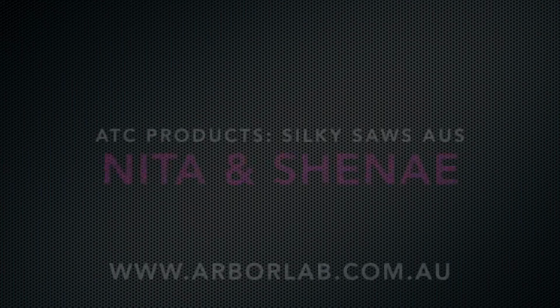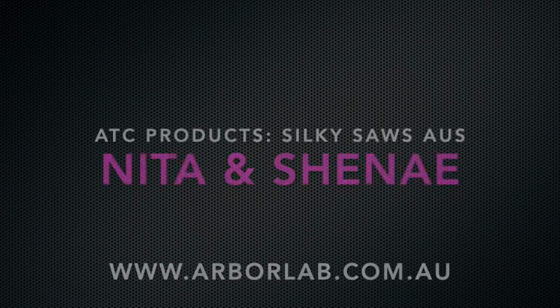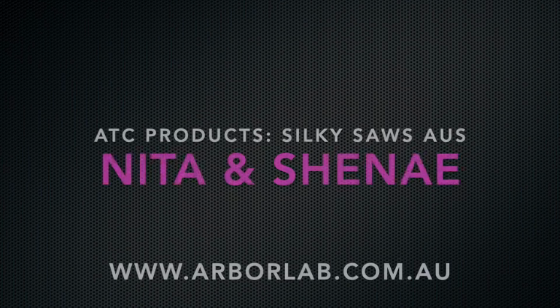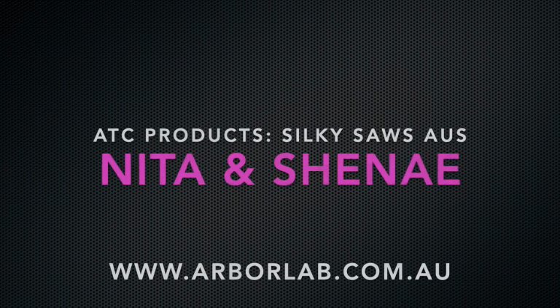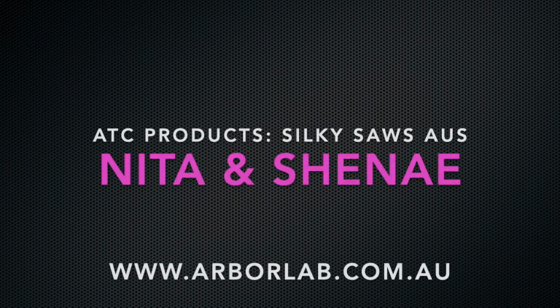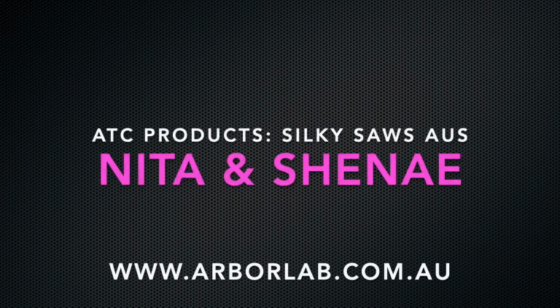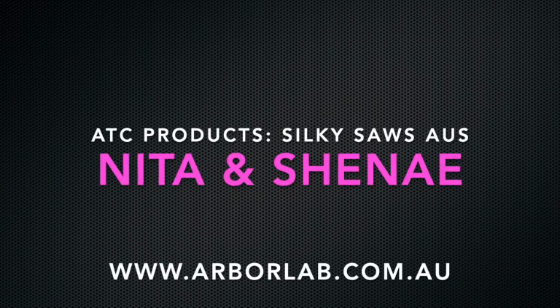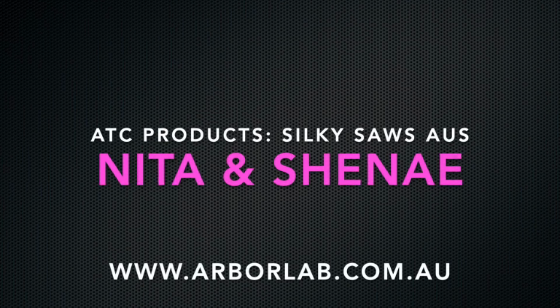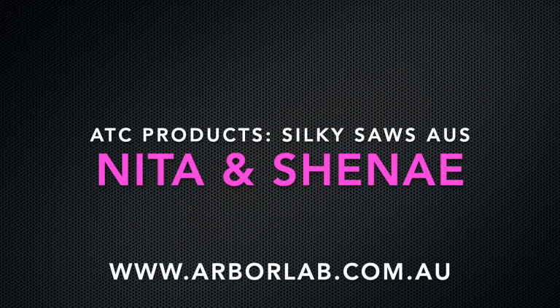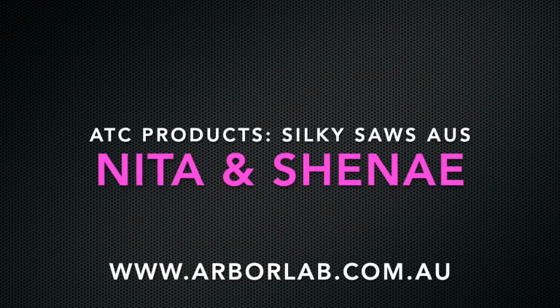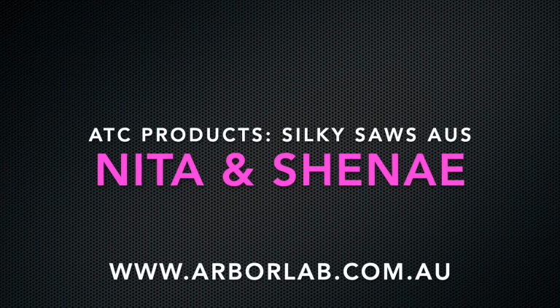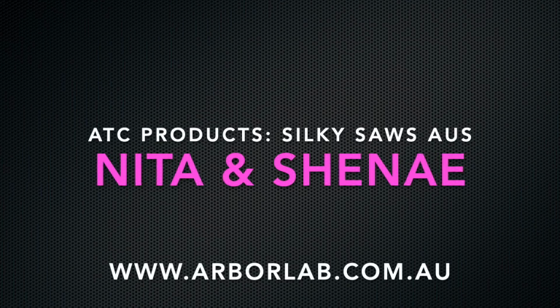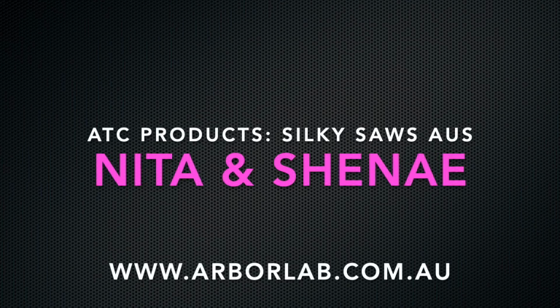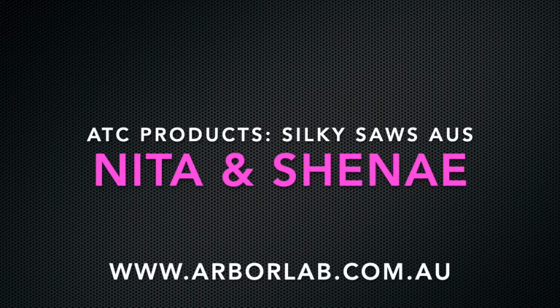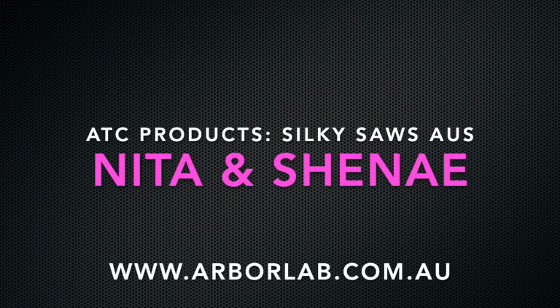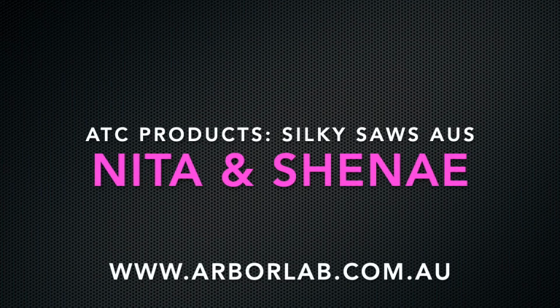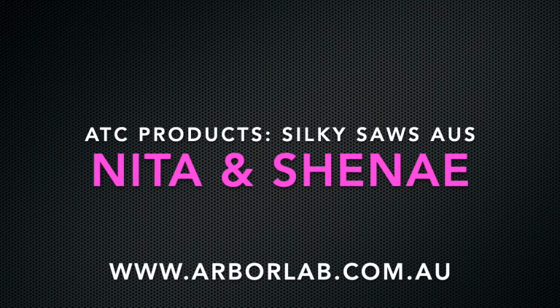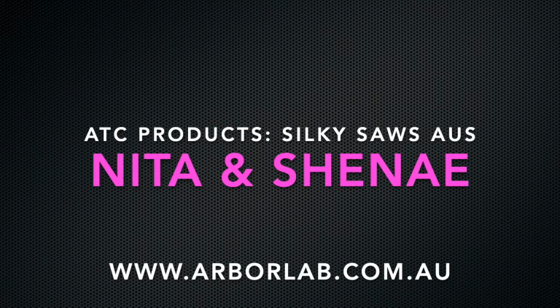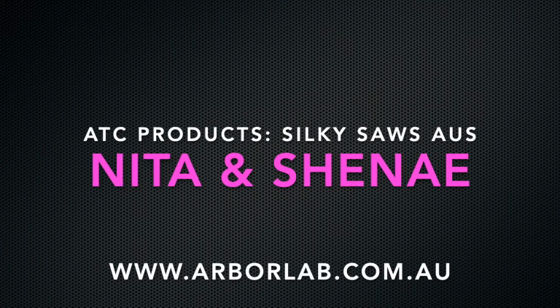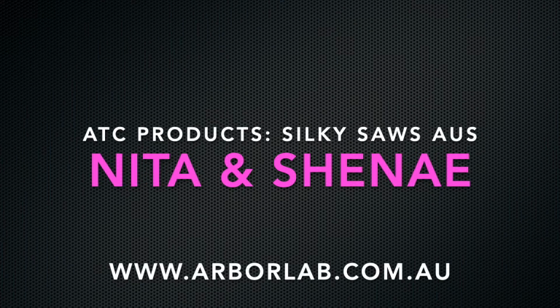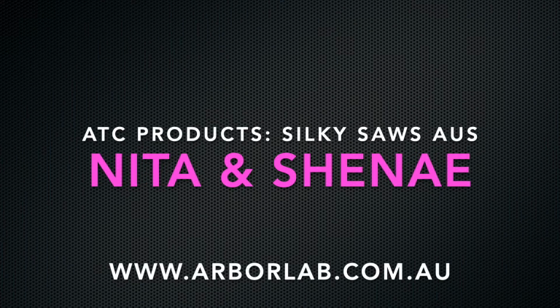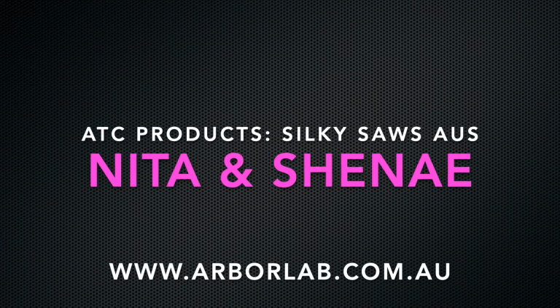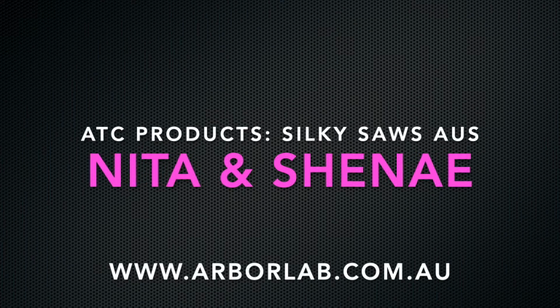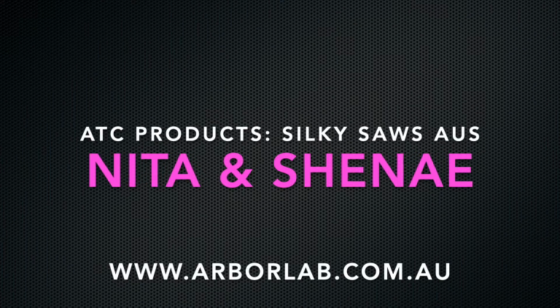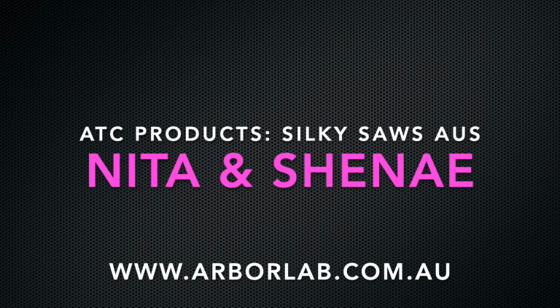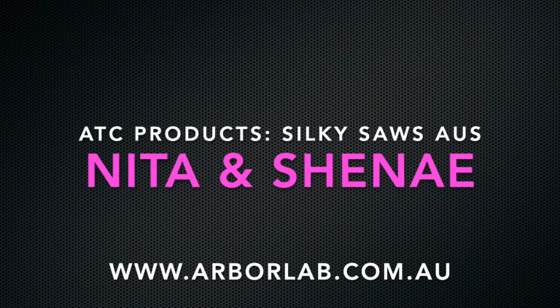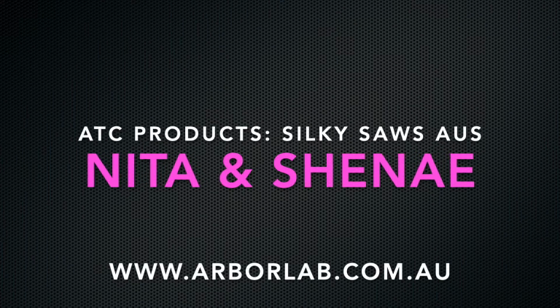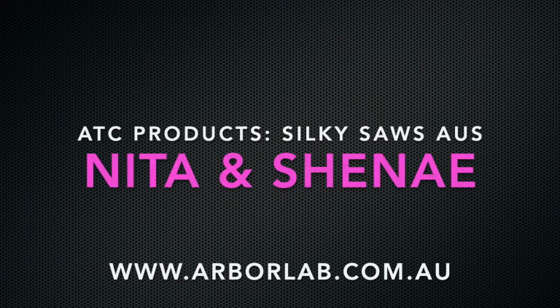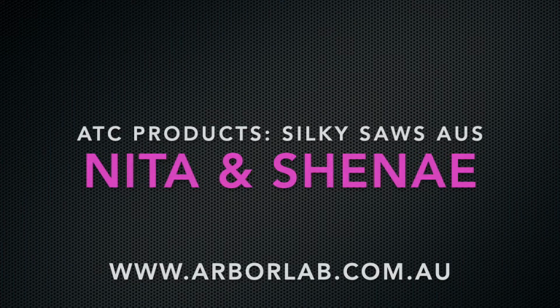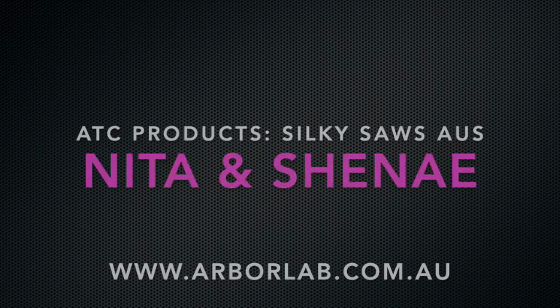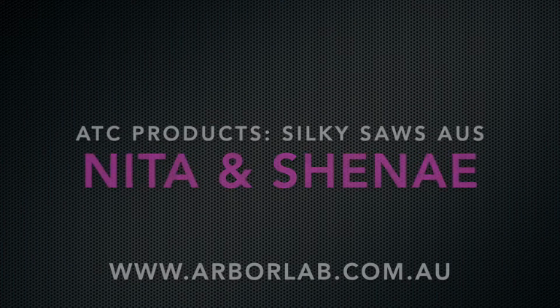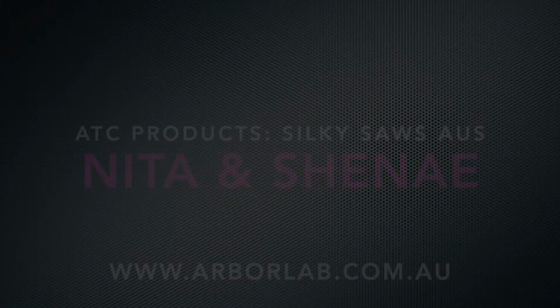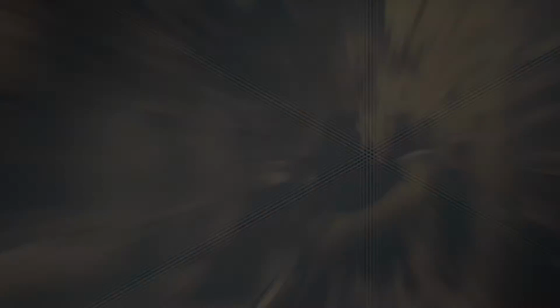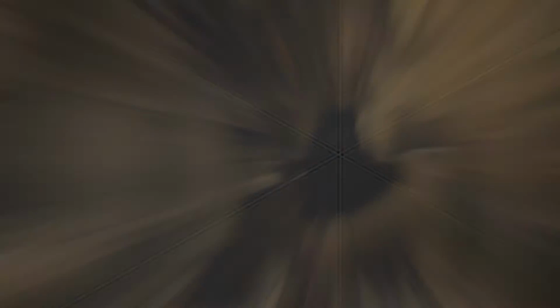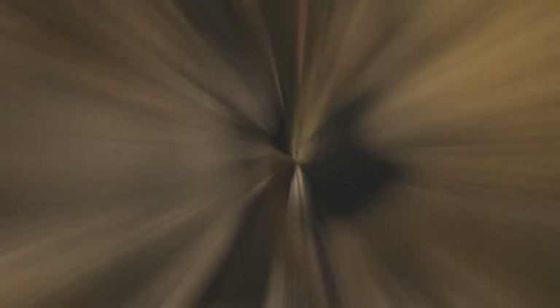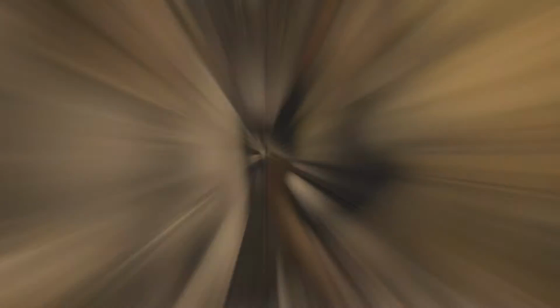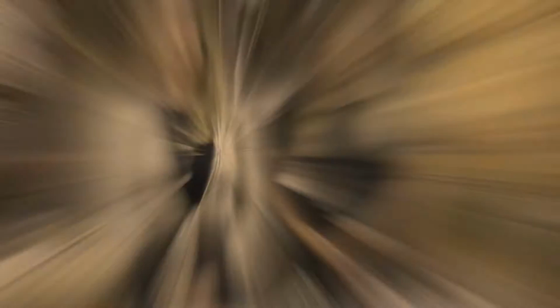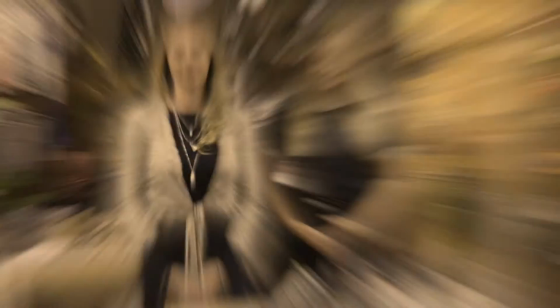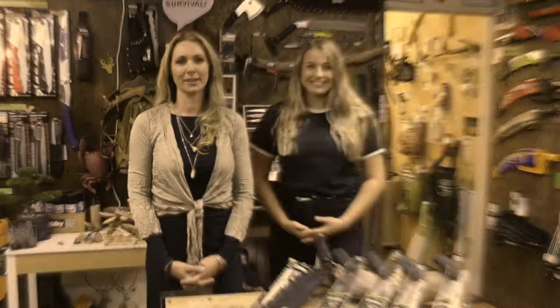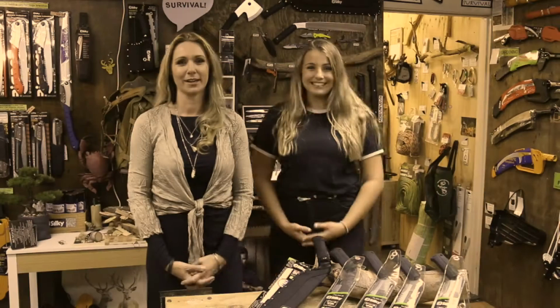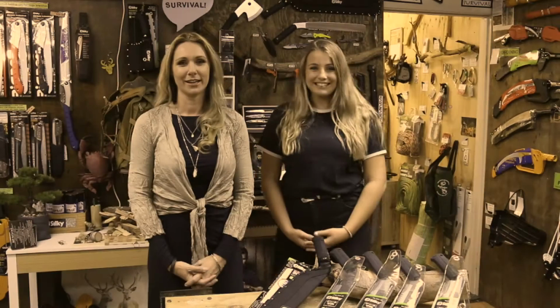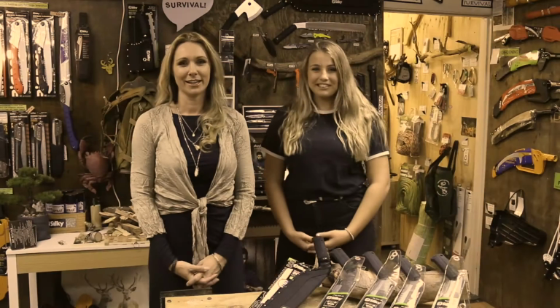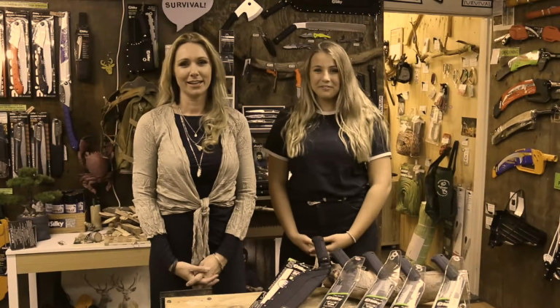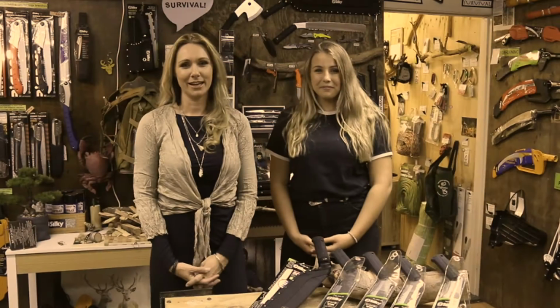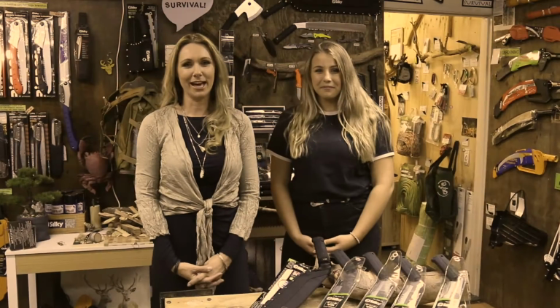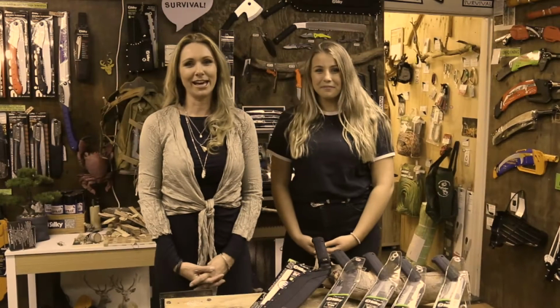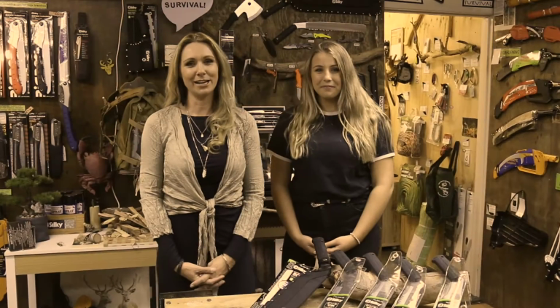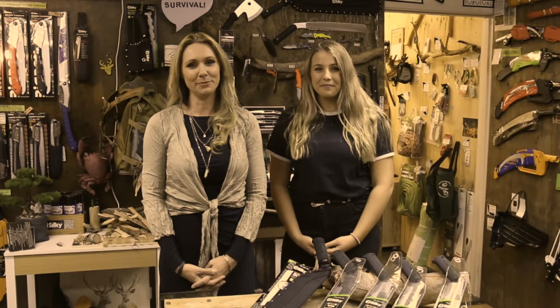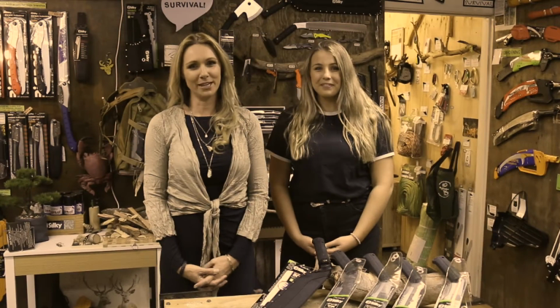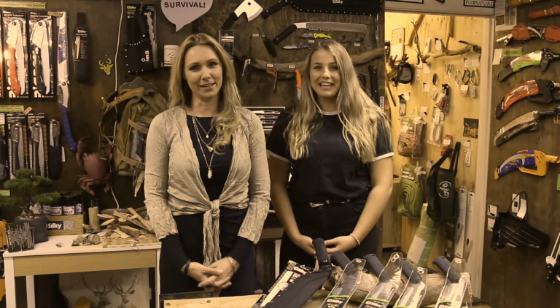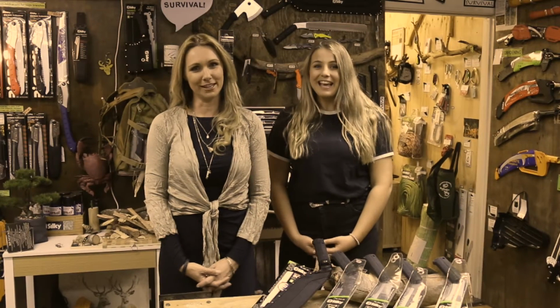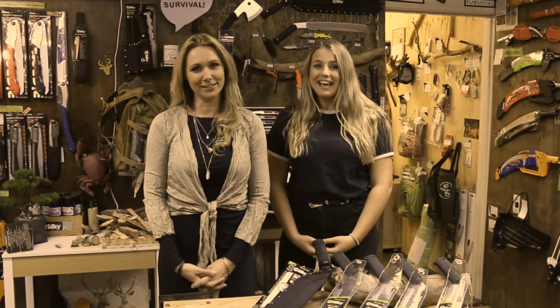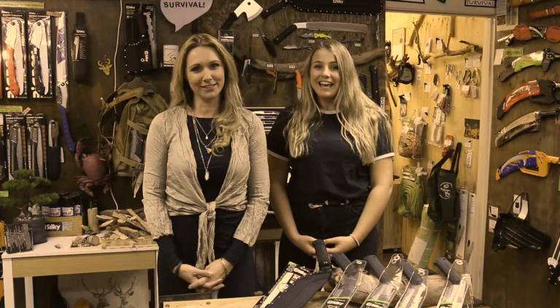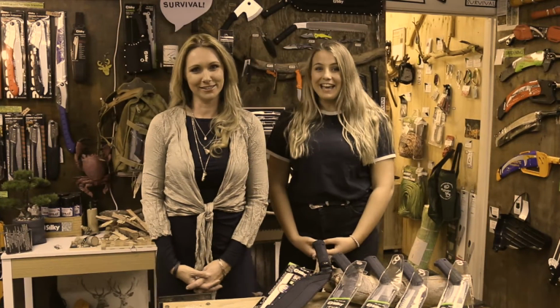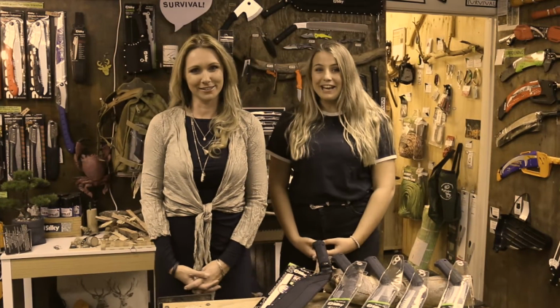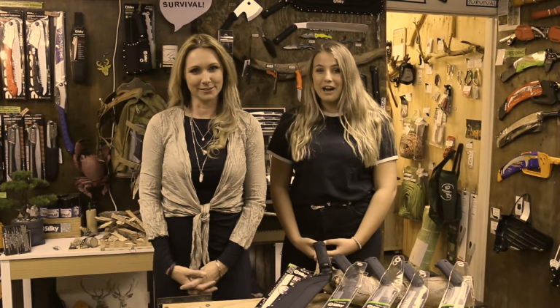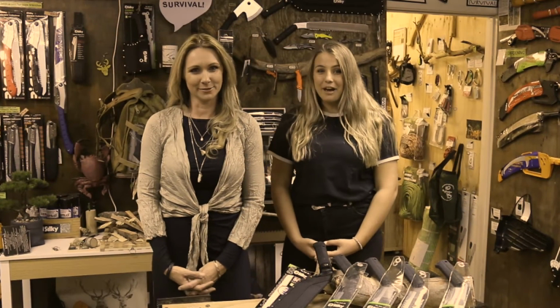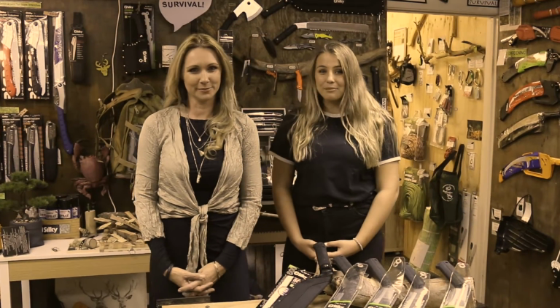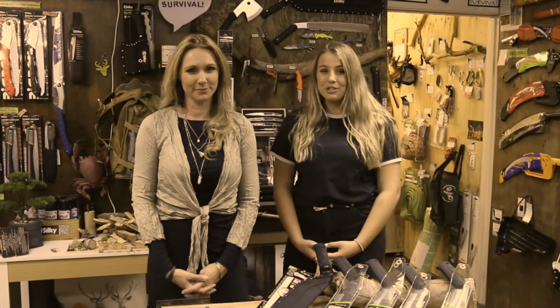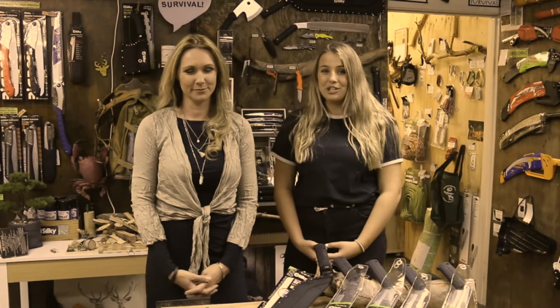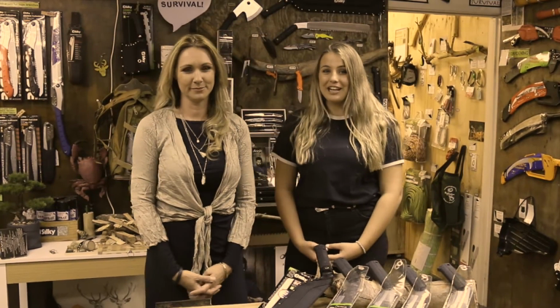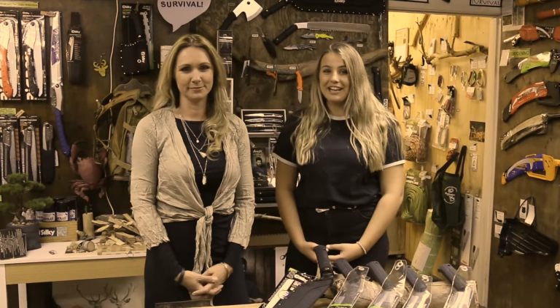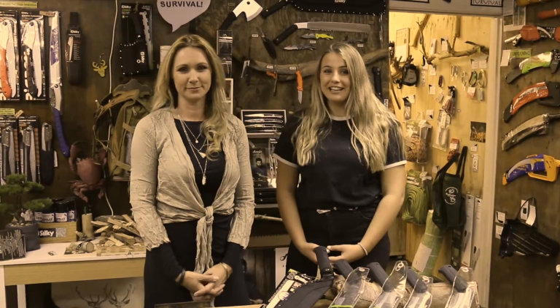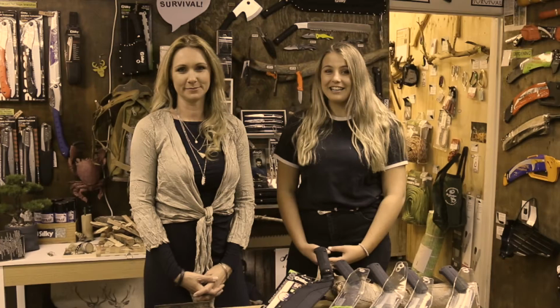The best bushcraft saw — silky, ganky. Hi, I'm Nita. And I'm Sinead.